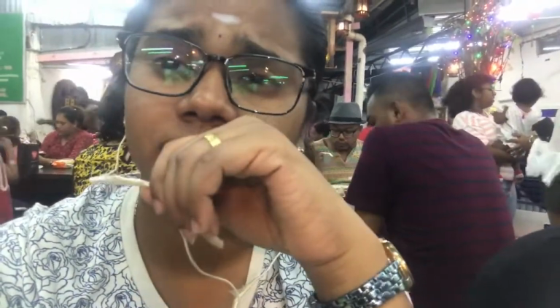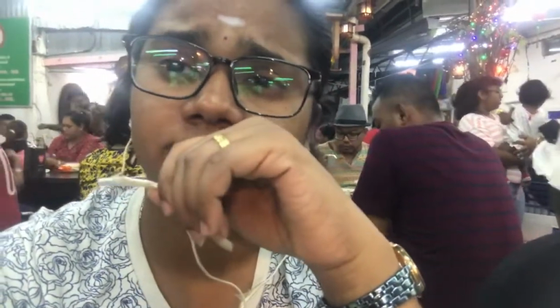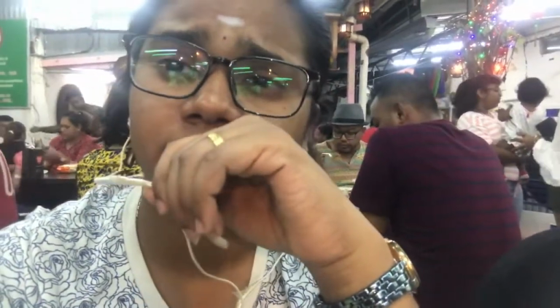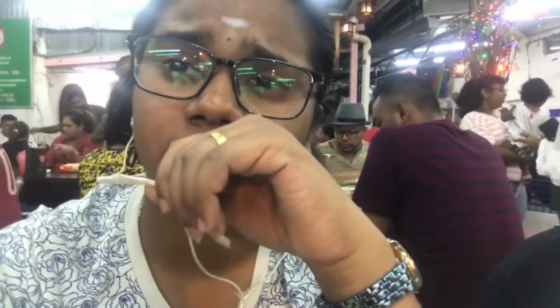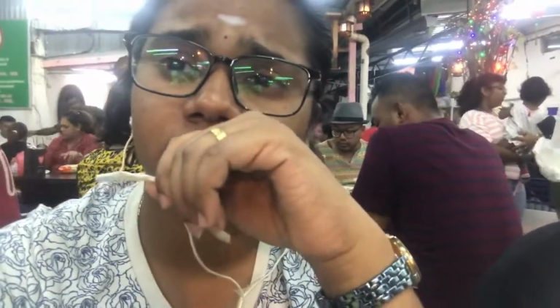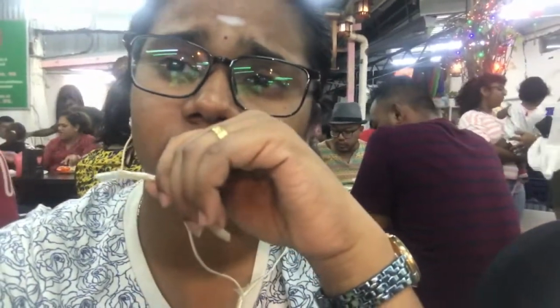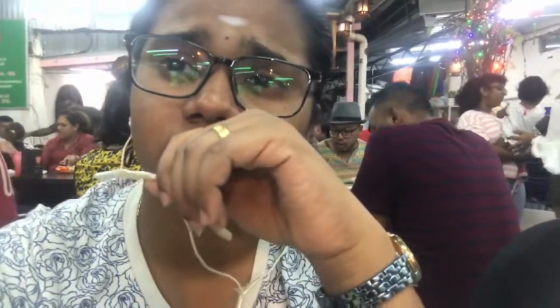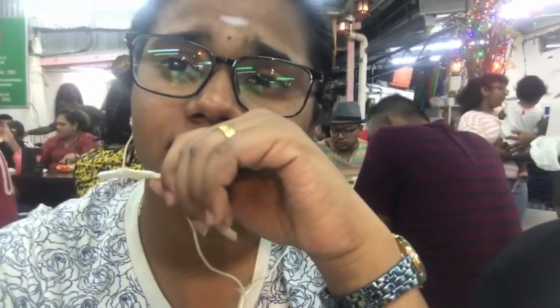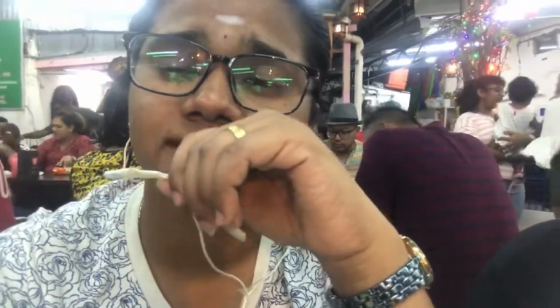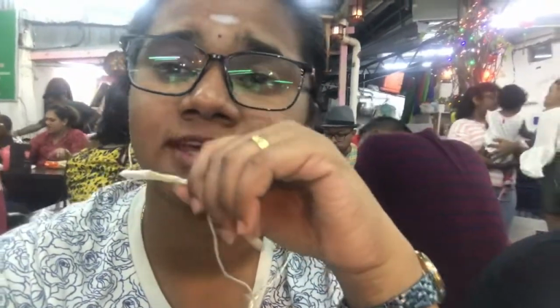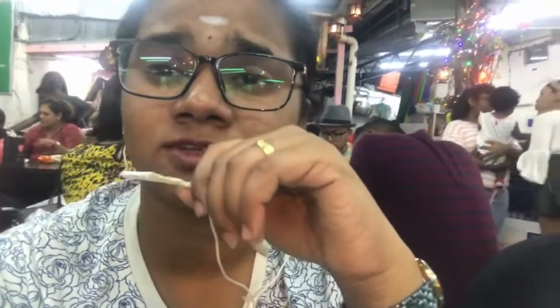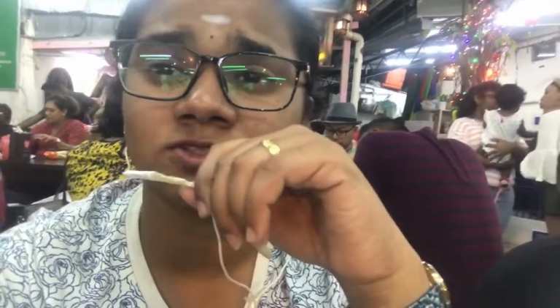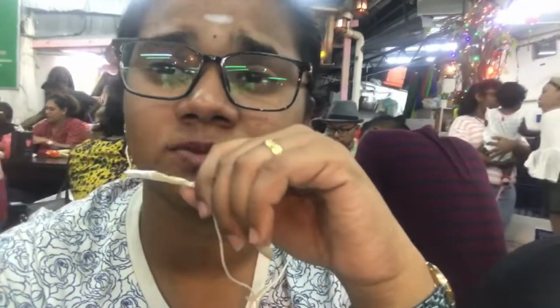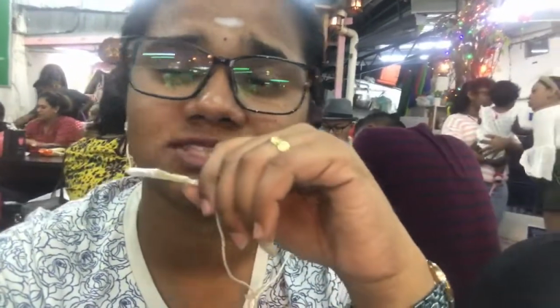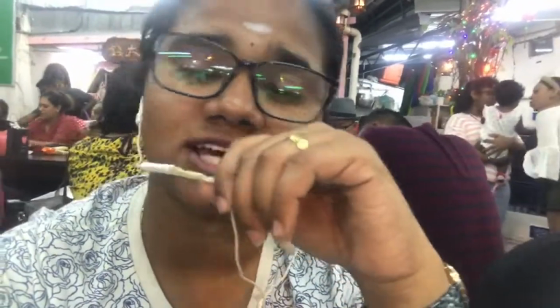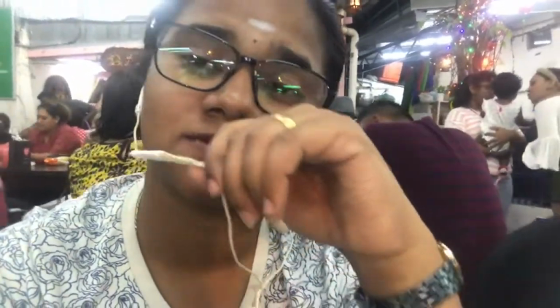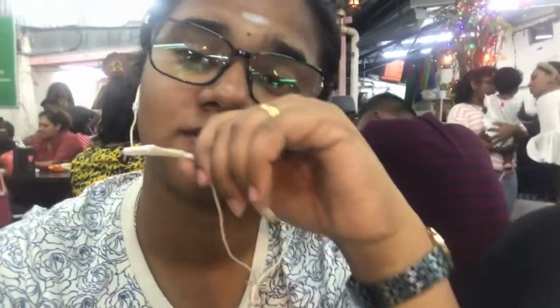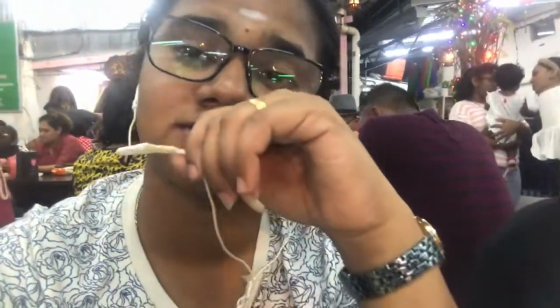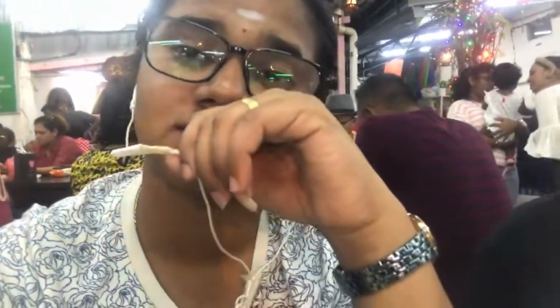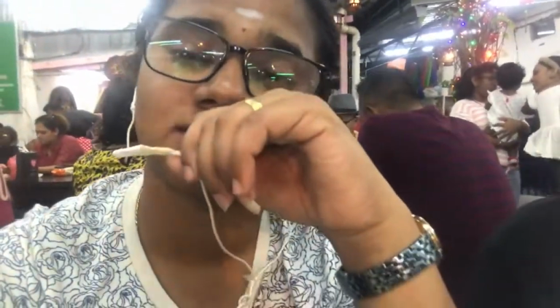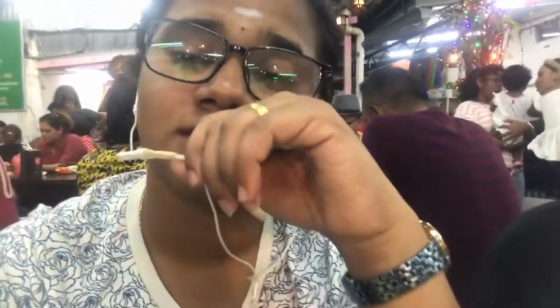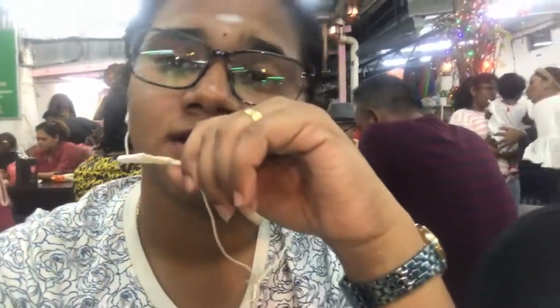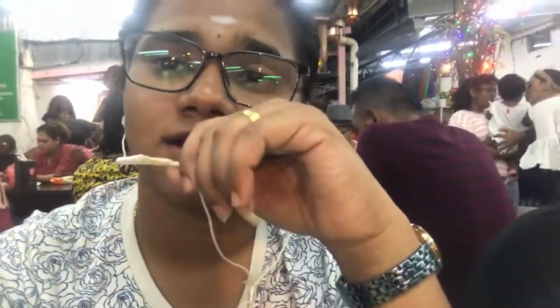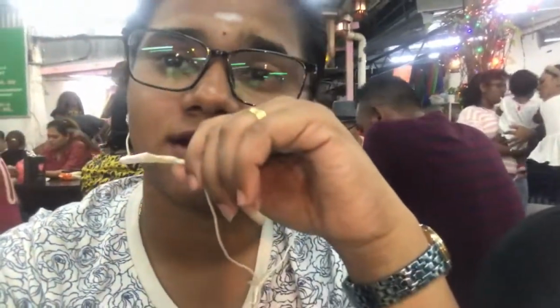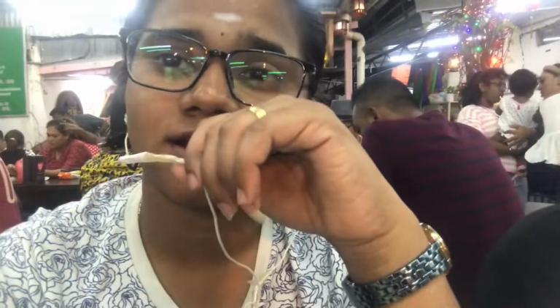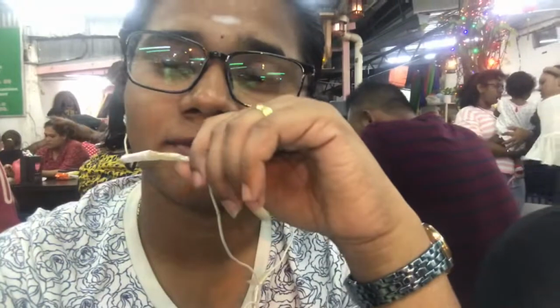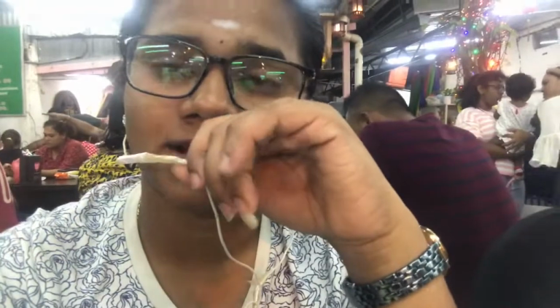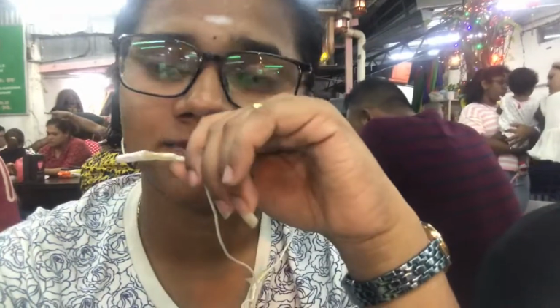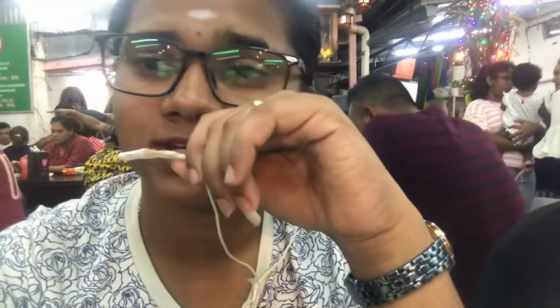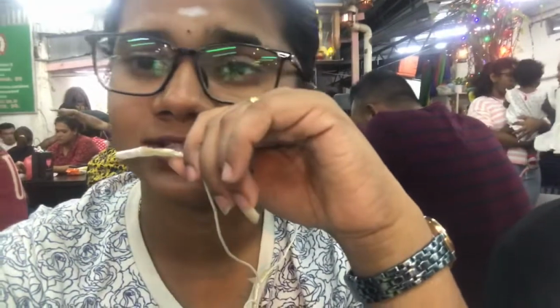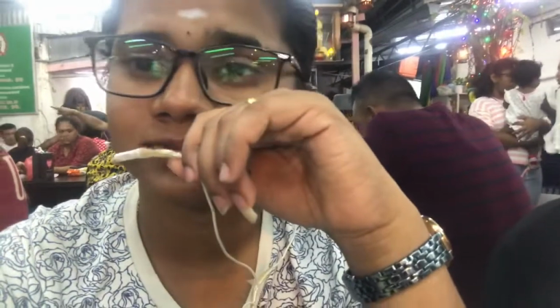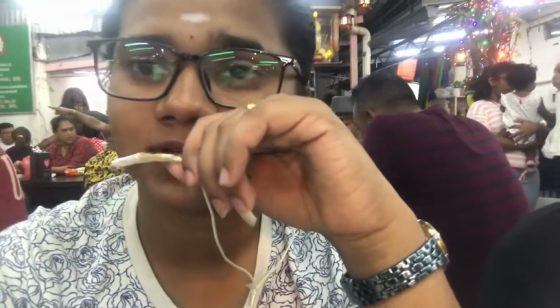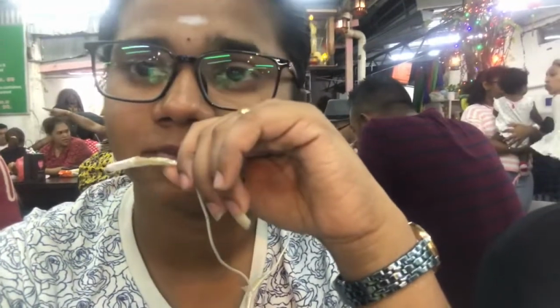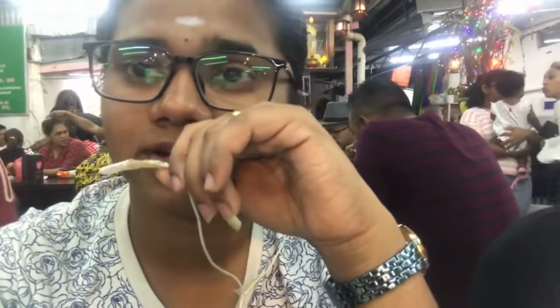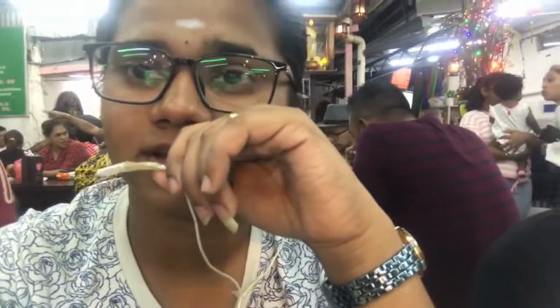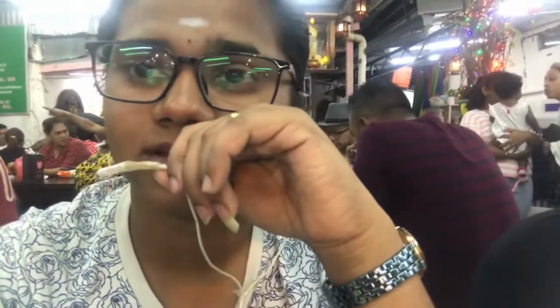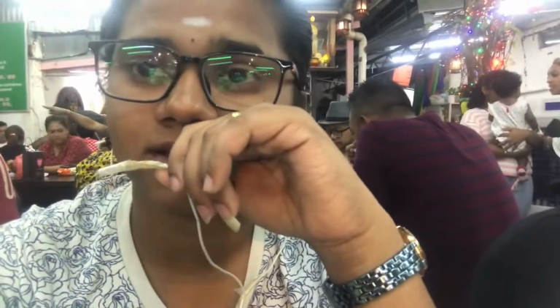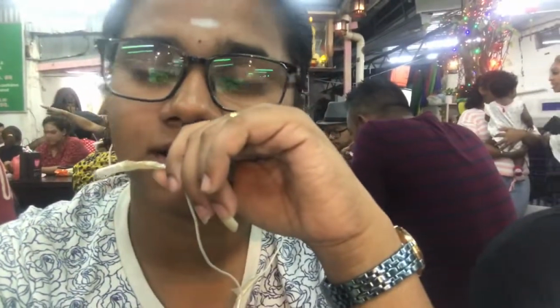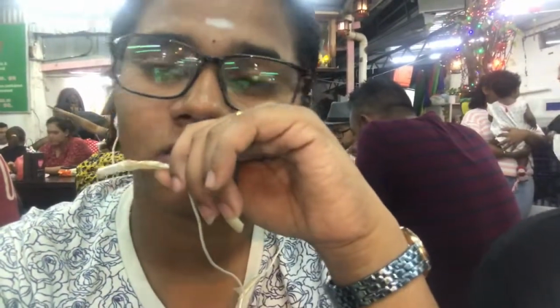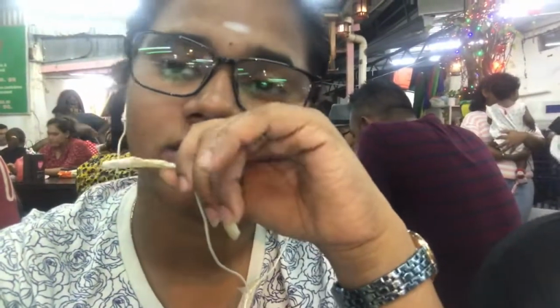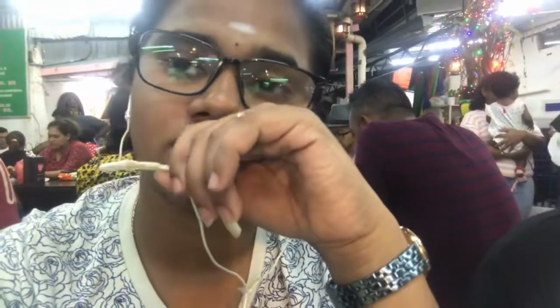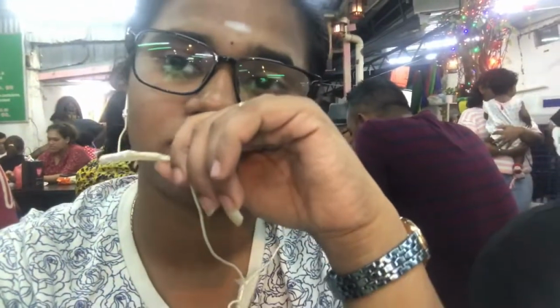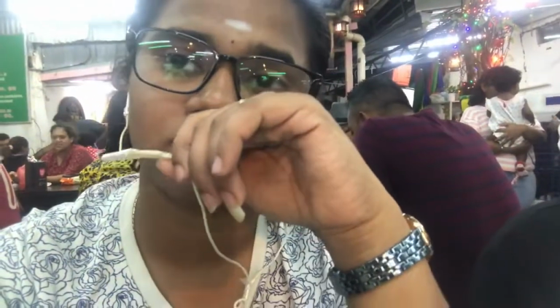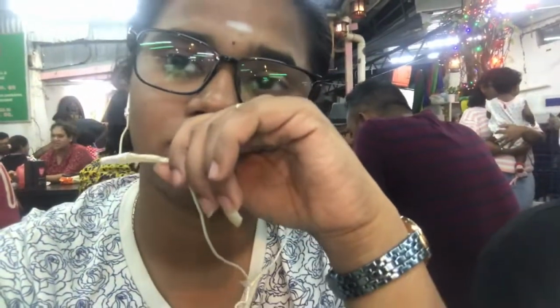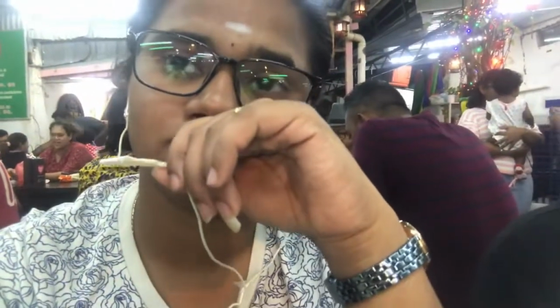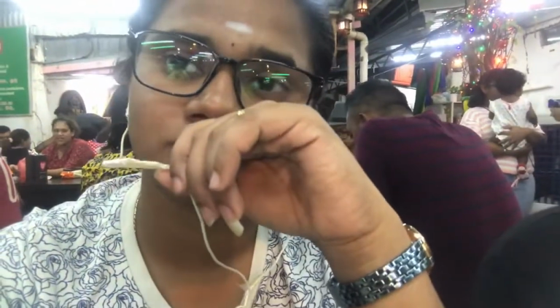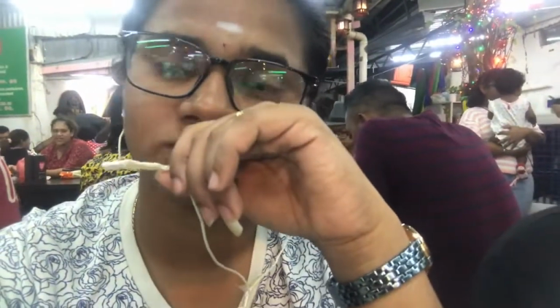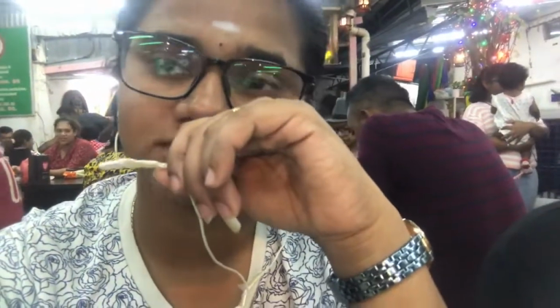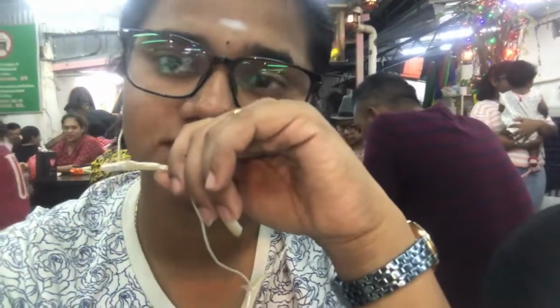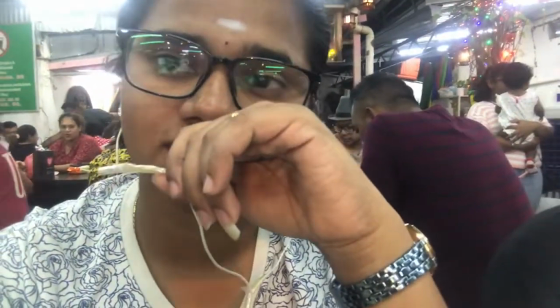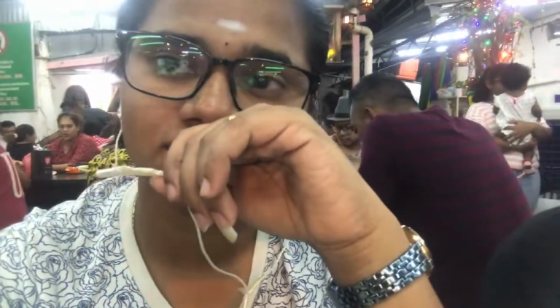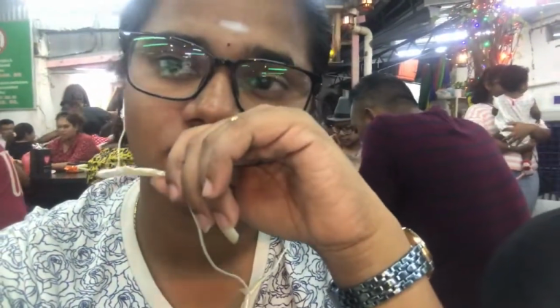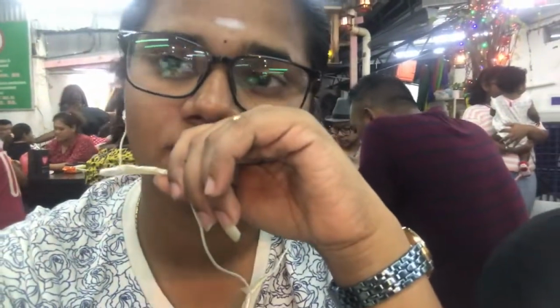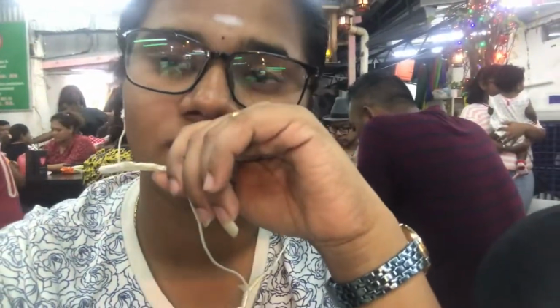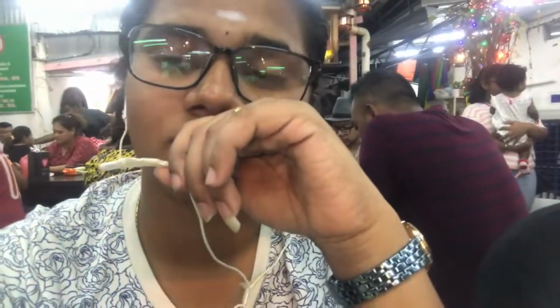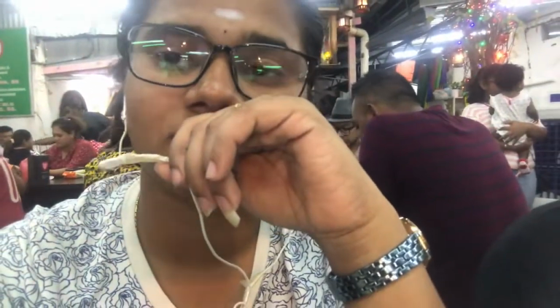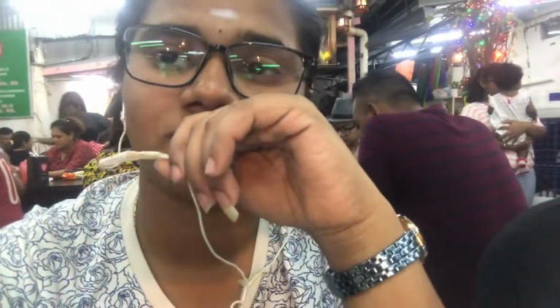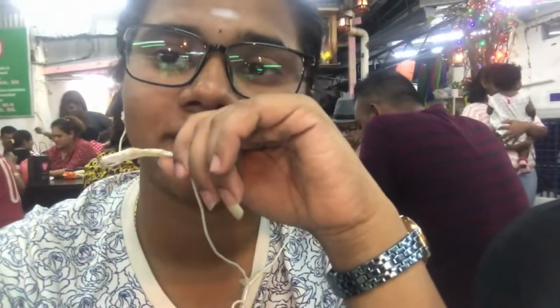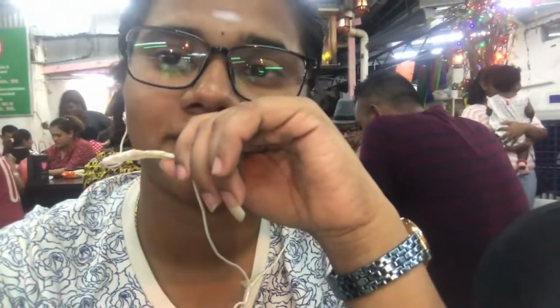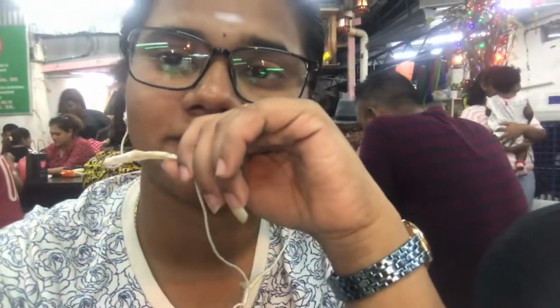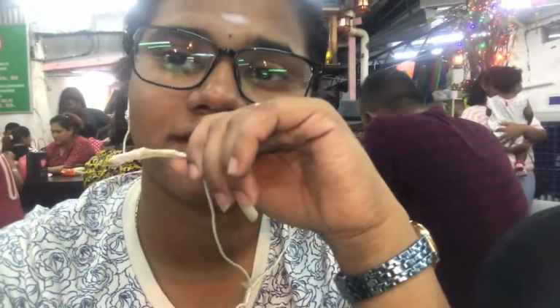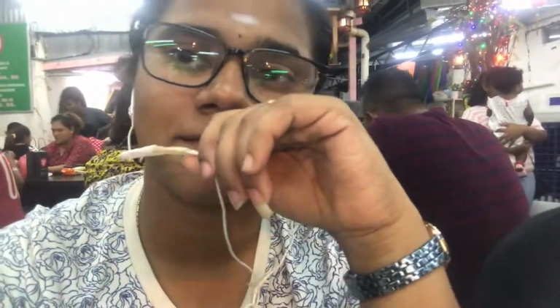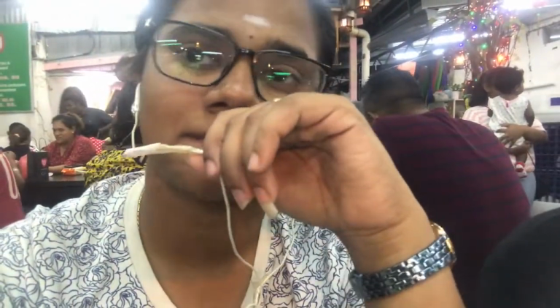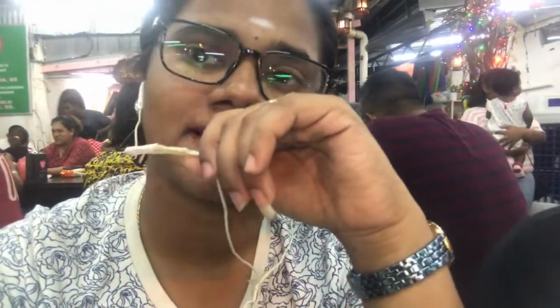Thank you so much for watching. Subscribe and log off from OJAS channel. Comment and feedback. Thank you very much, bye!